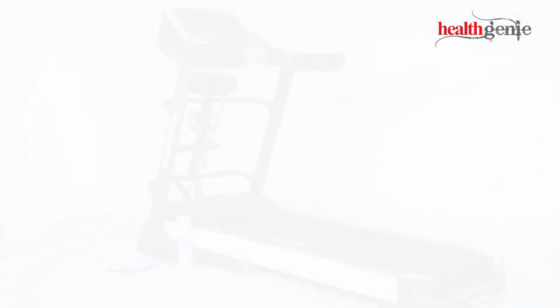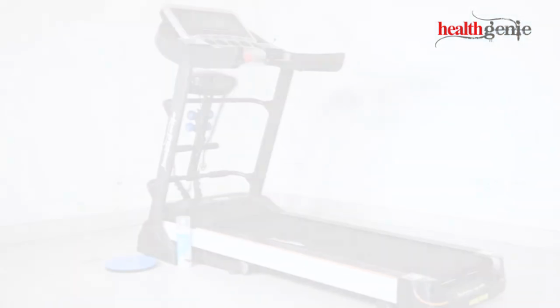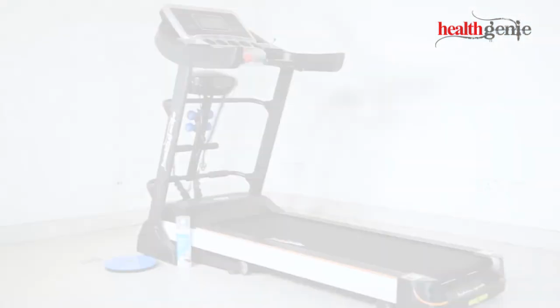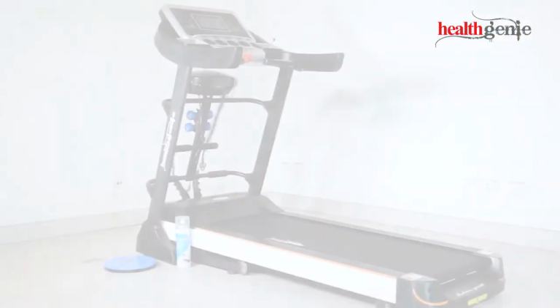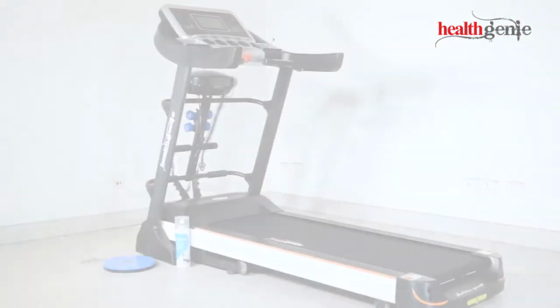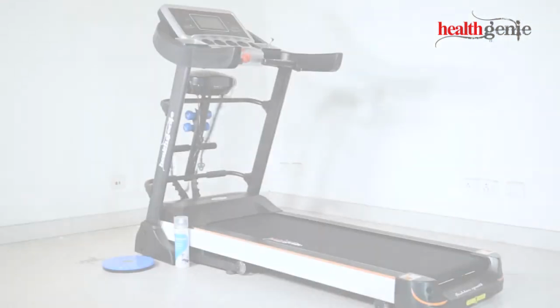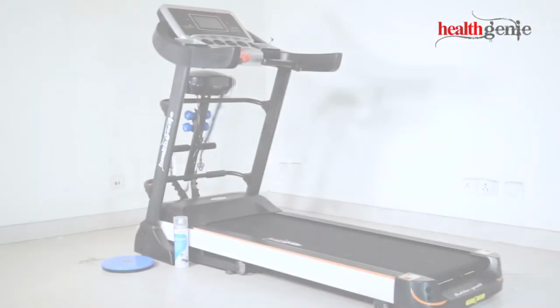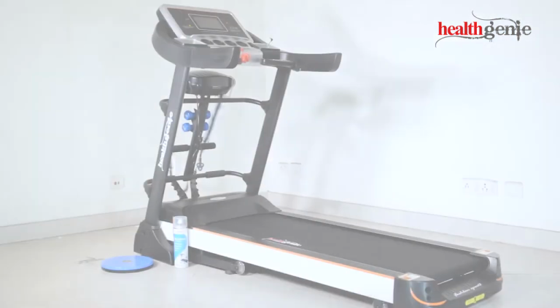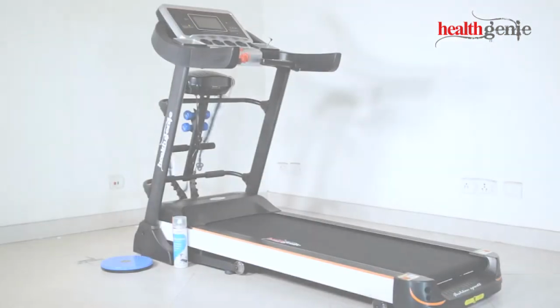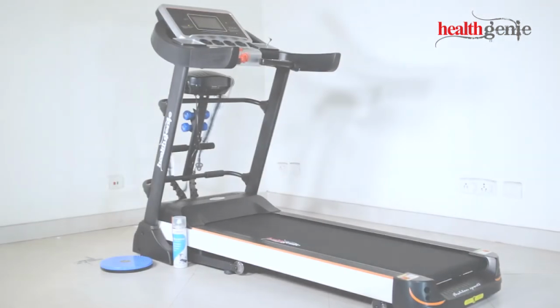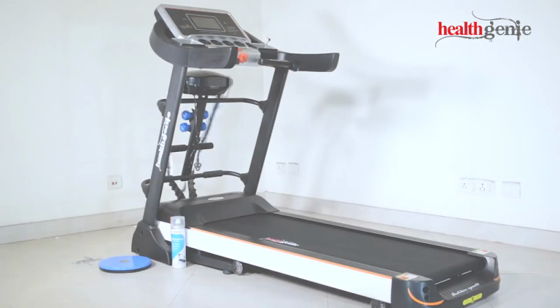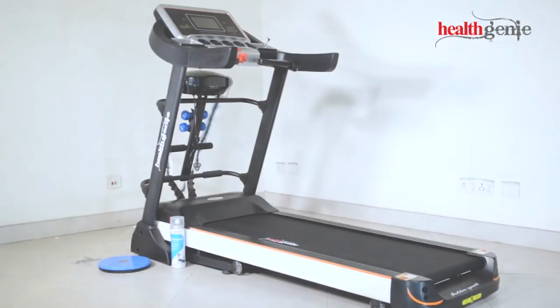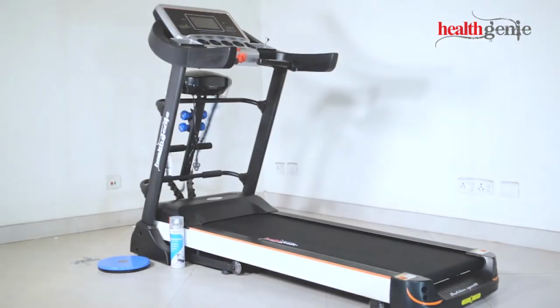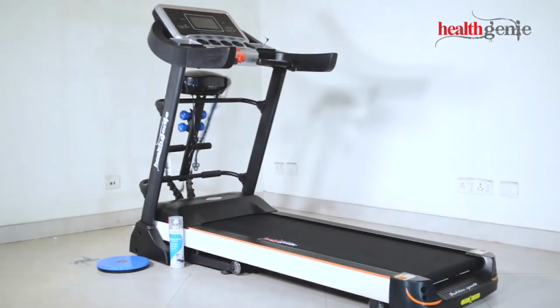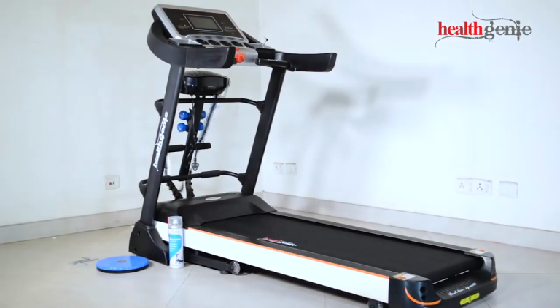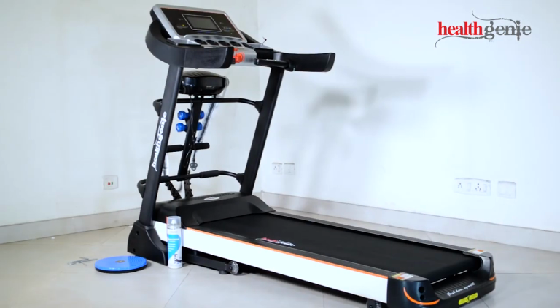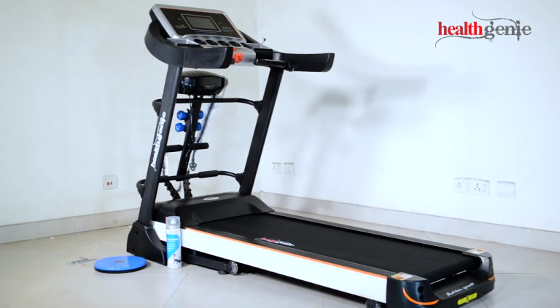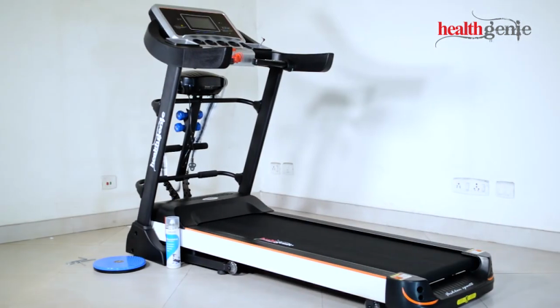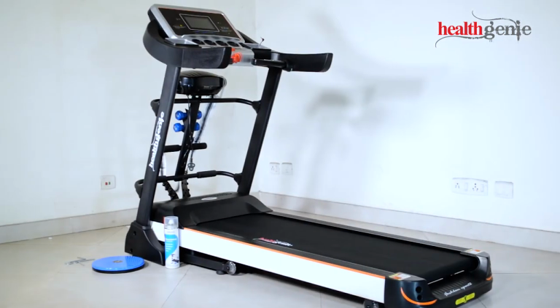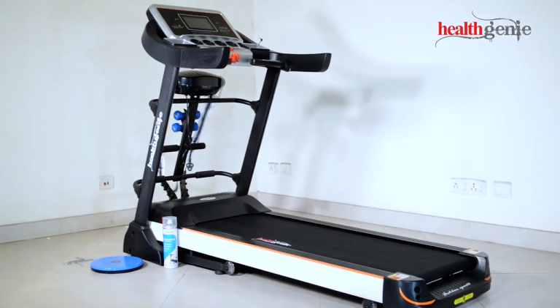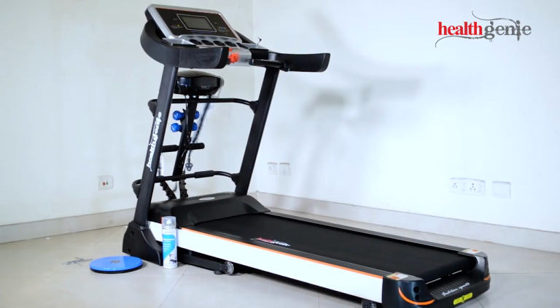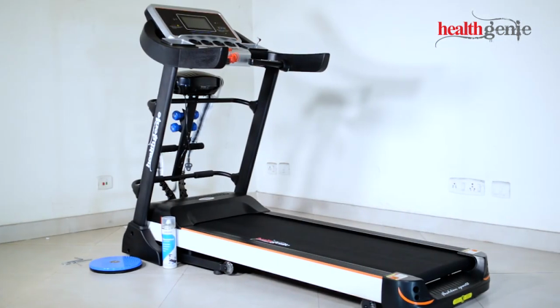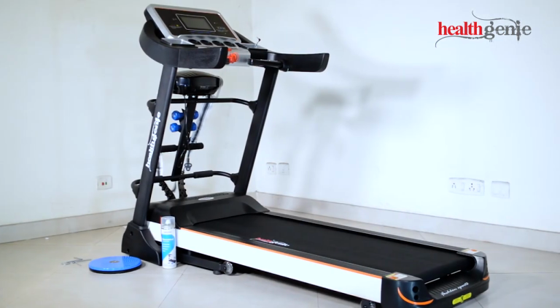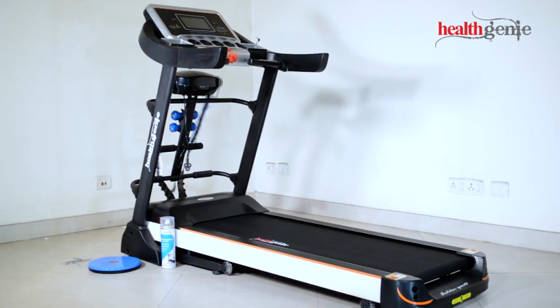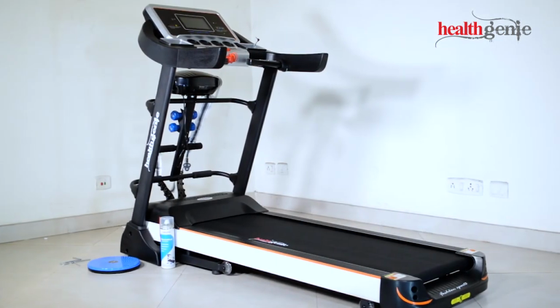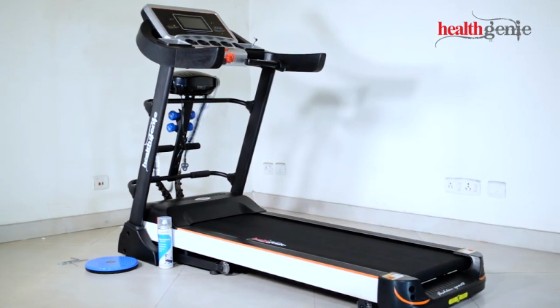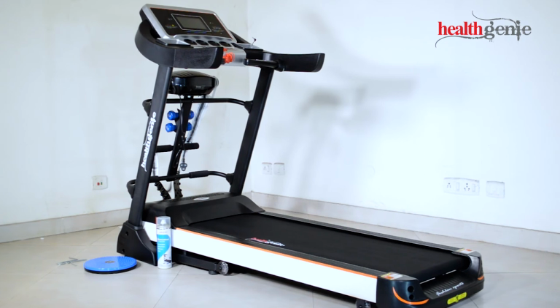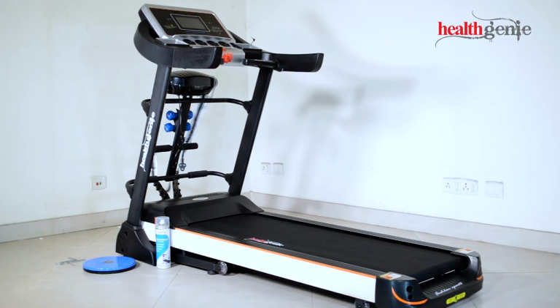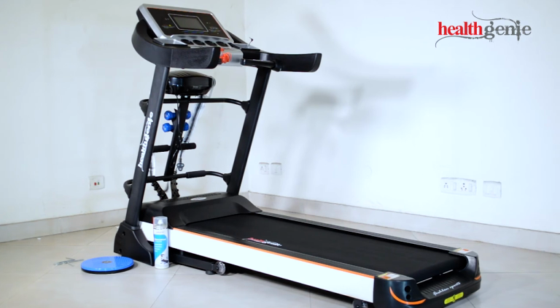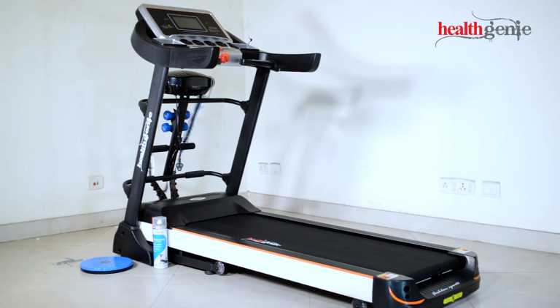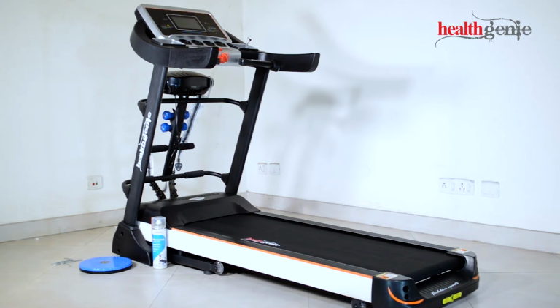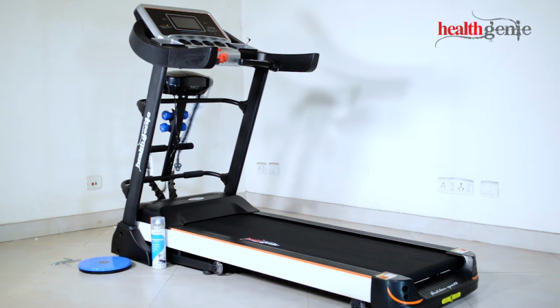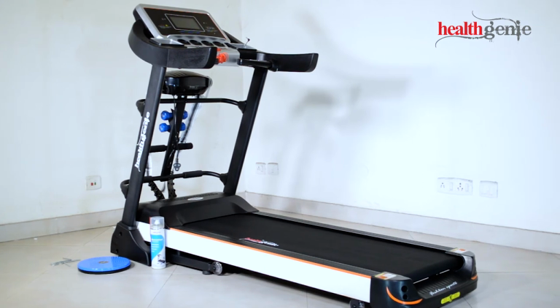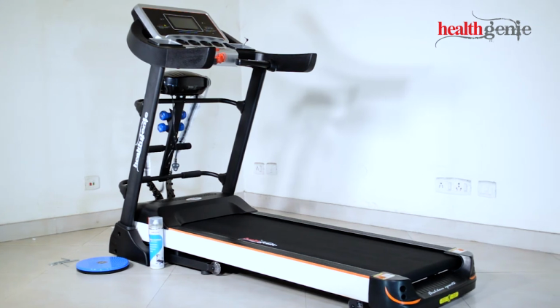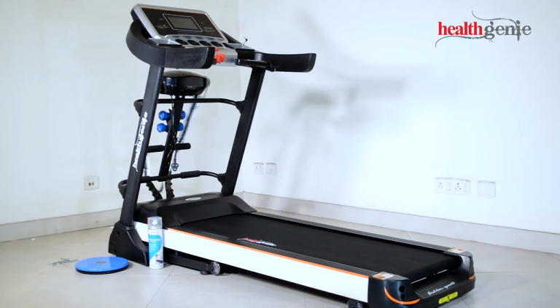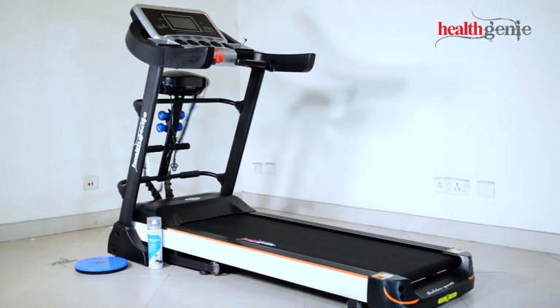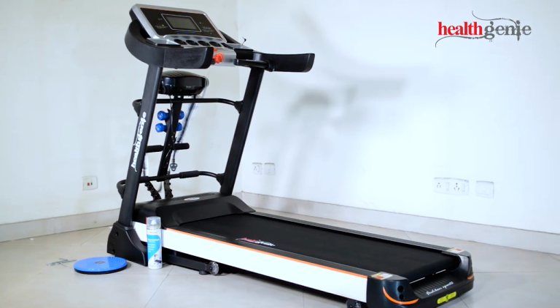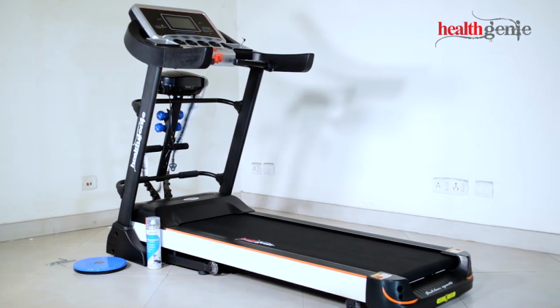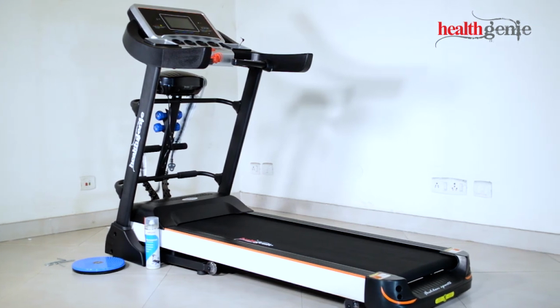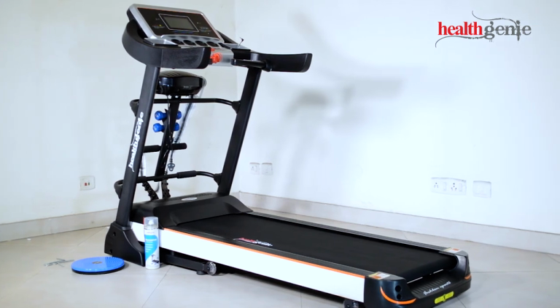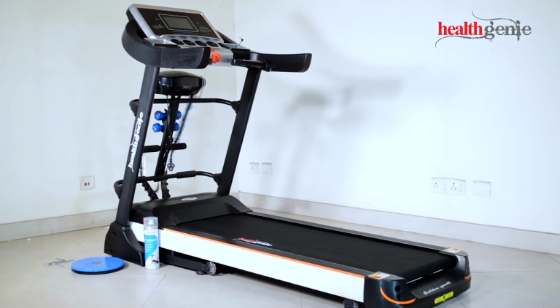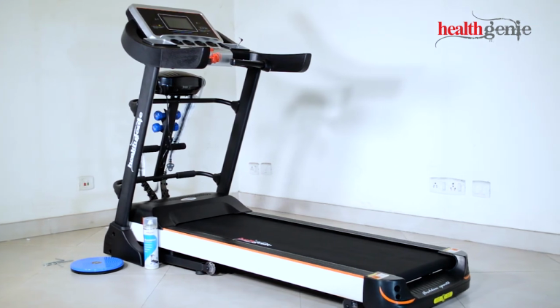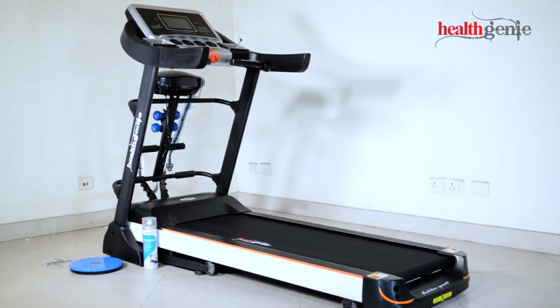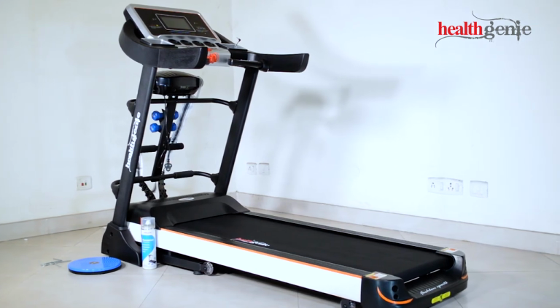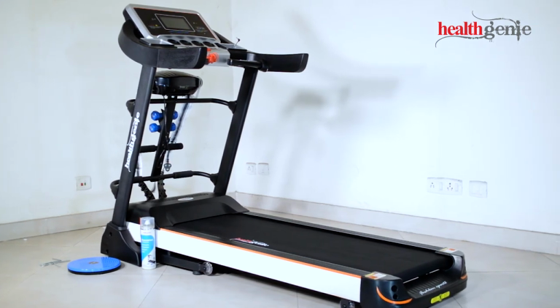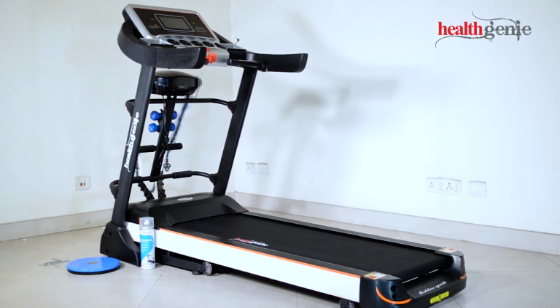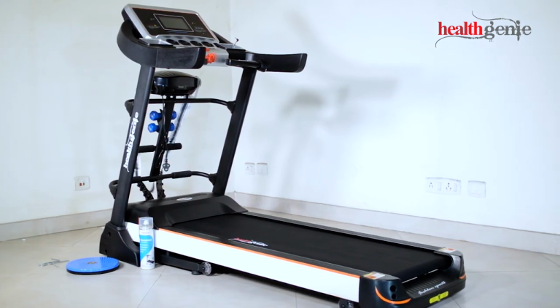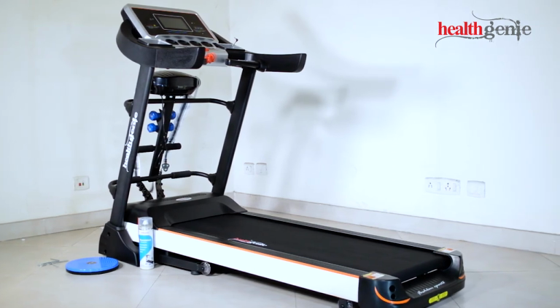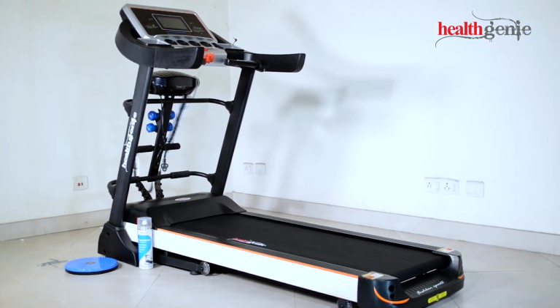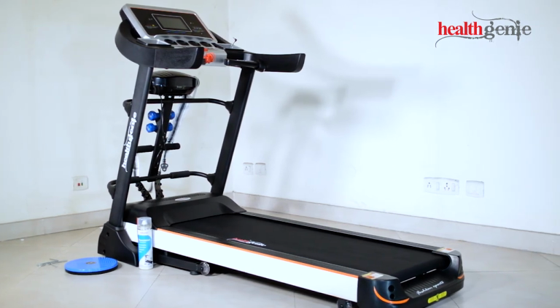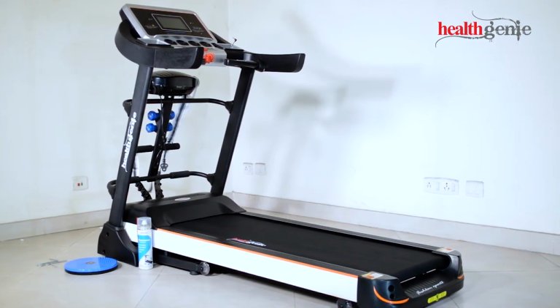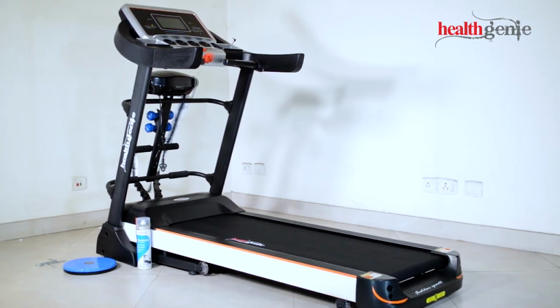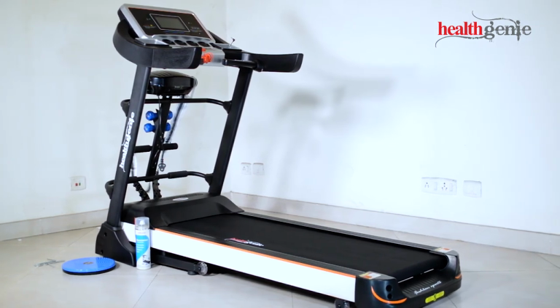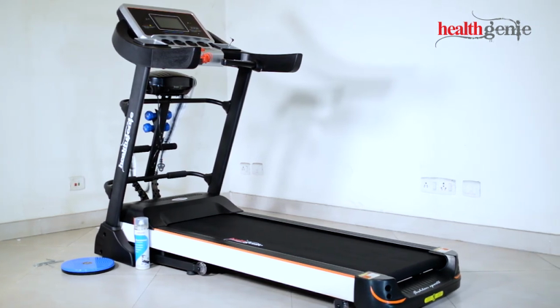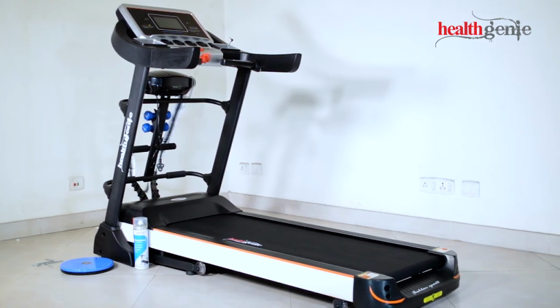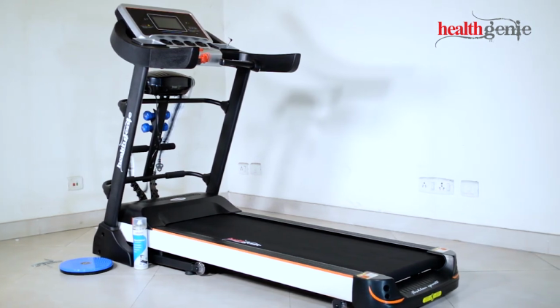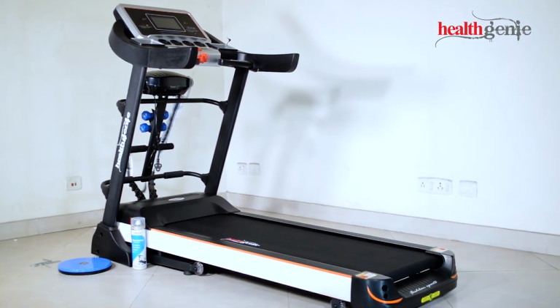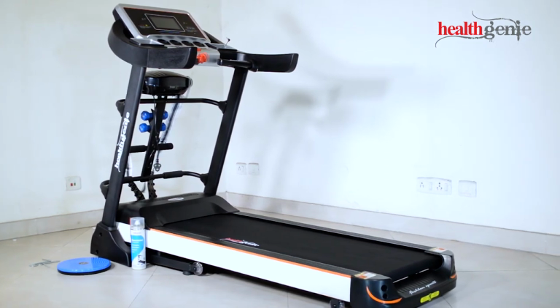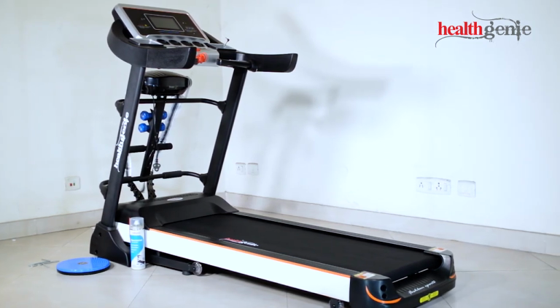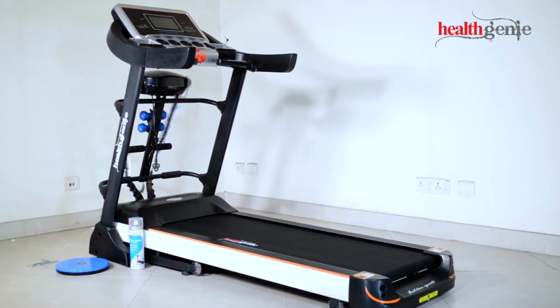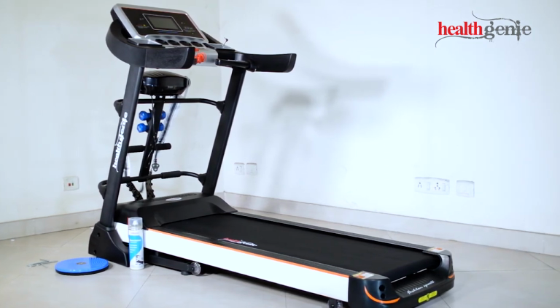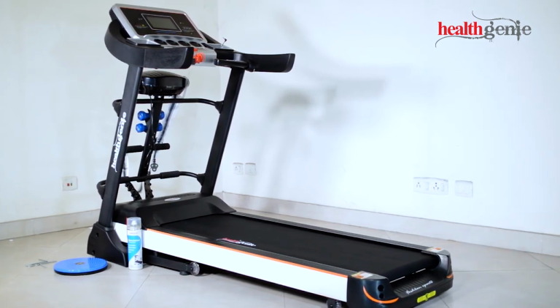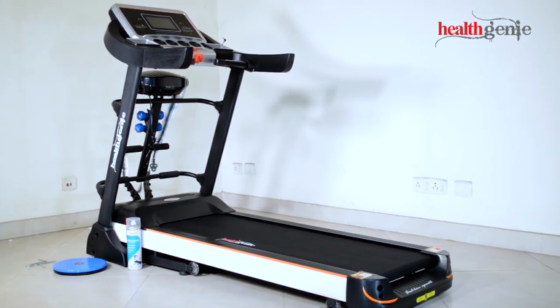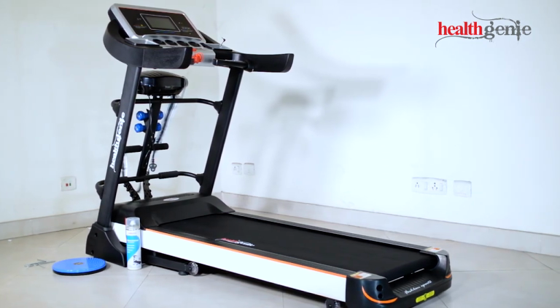Now the exceptionally high quality Healthgeny Treadmill 4612A is all set and ready to enhance your healthy lifestyle.